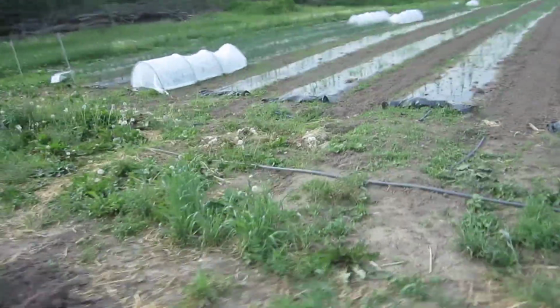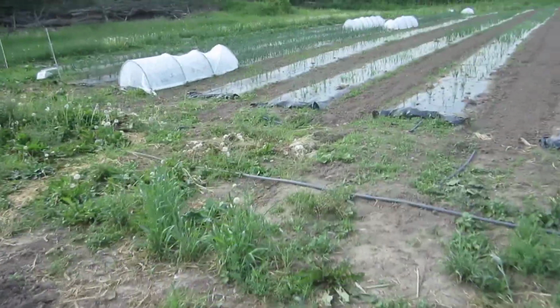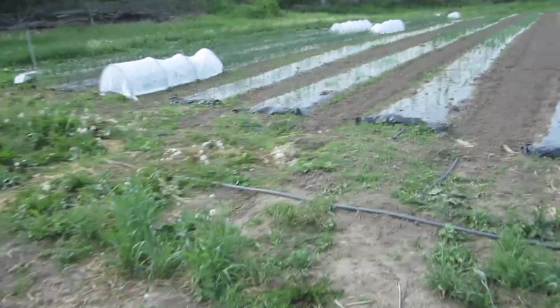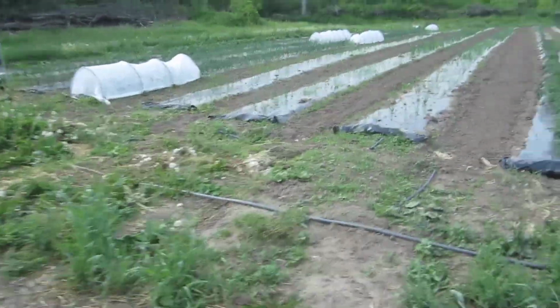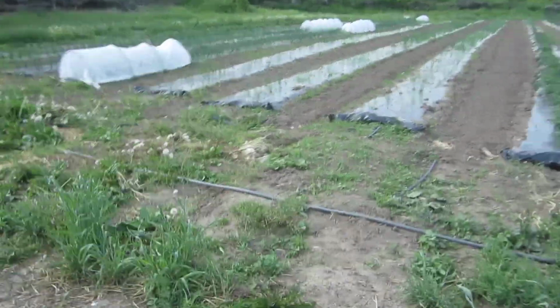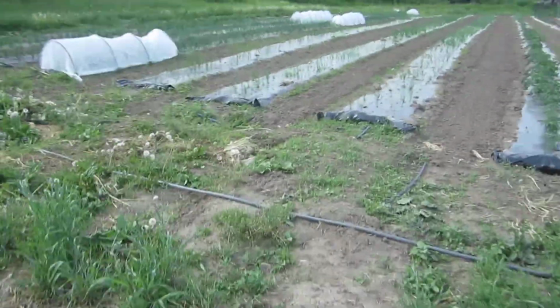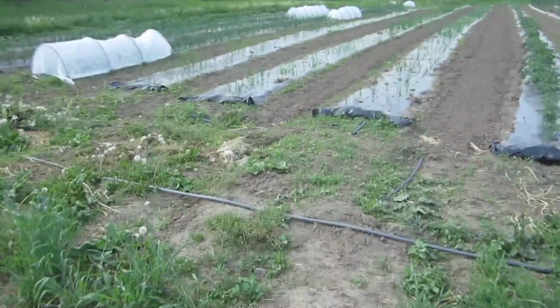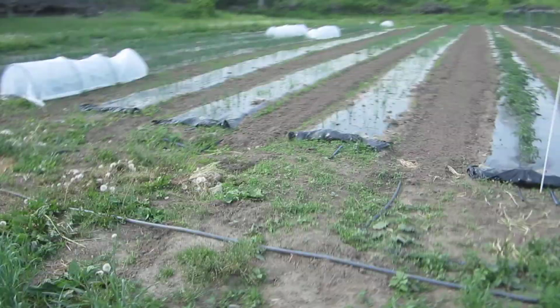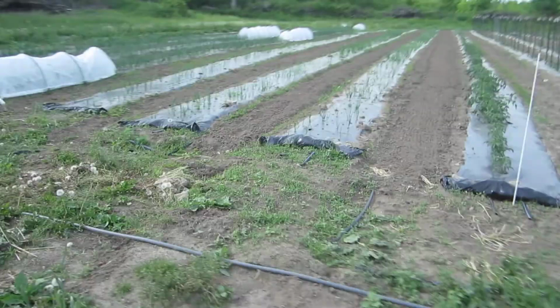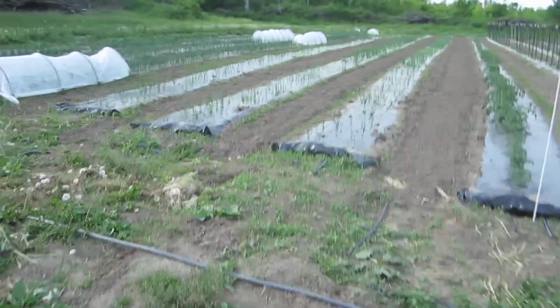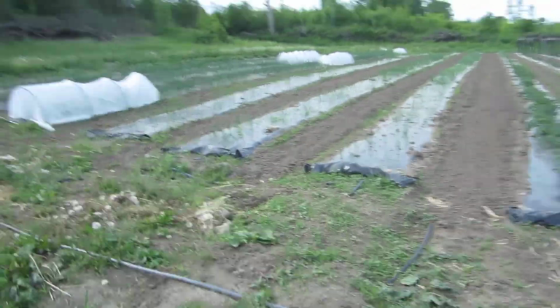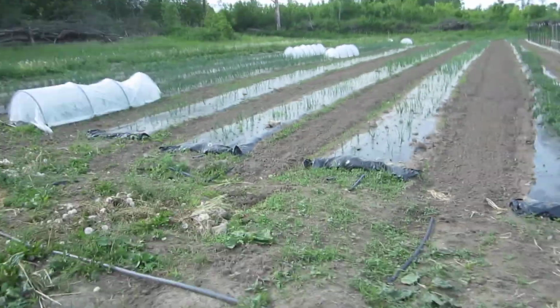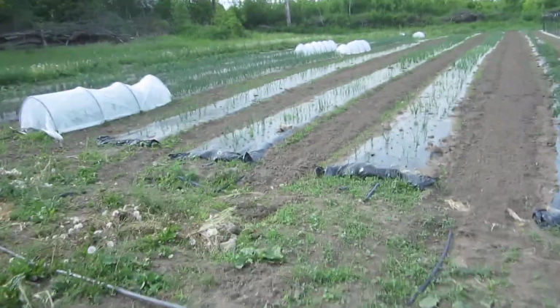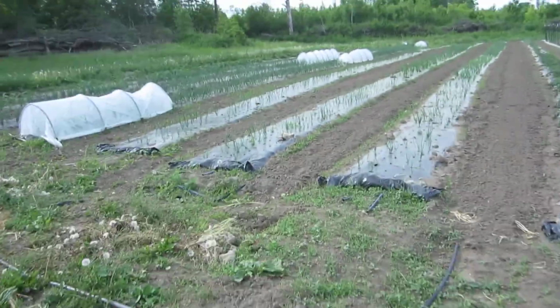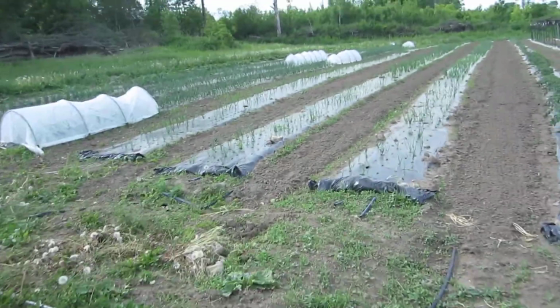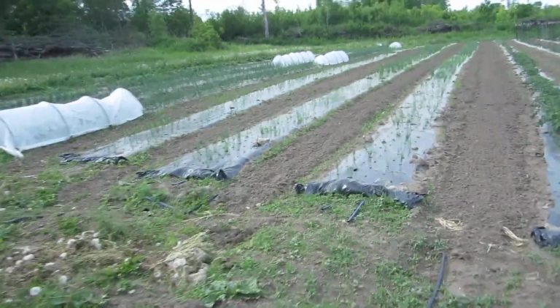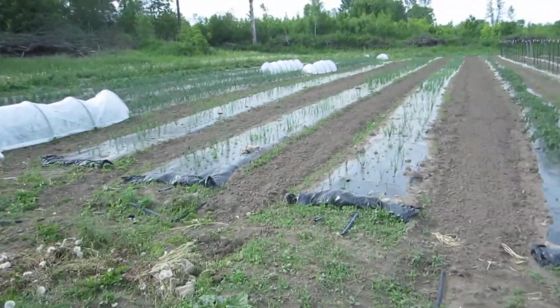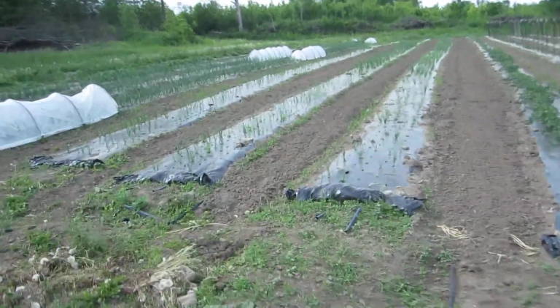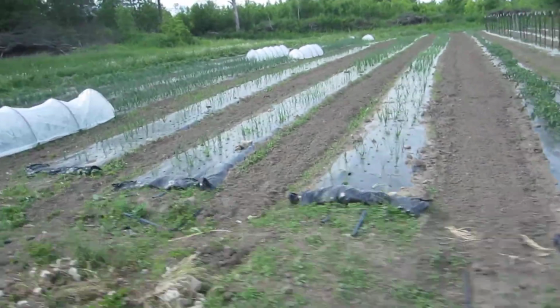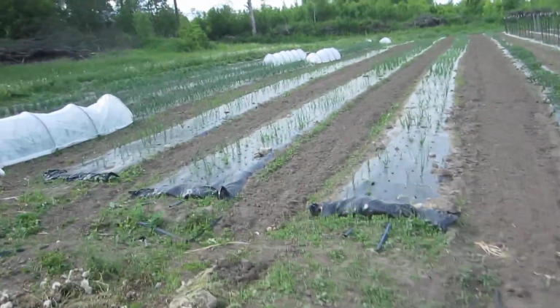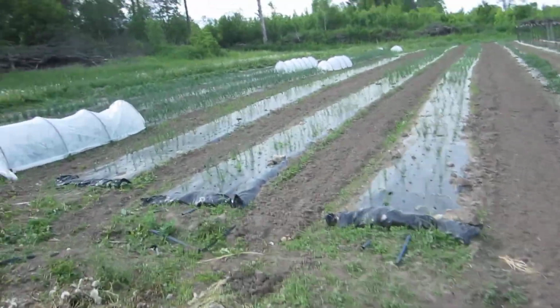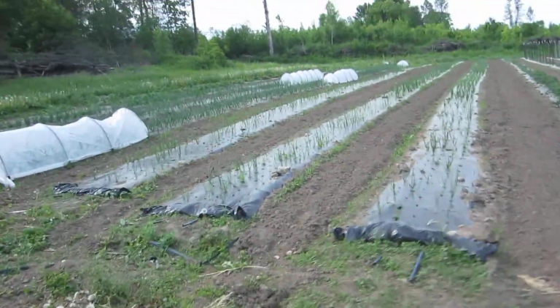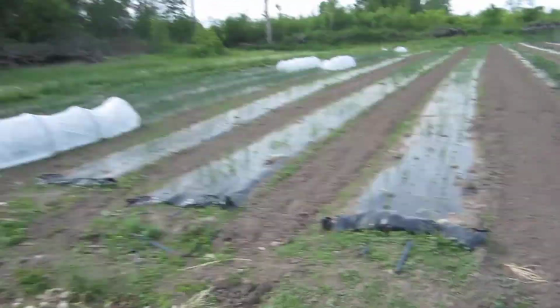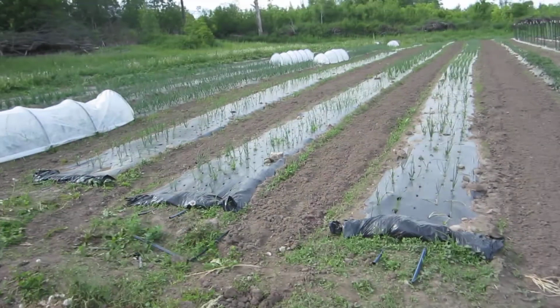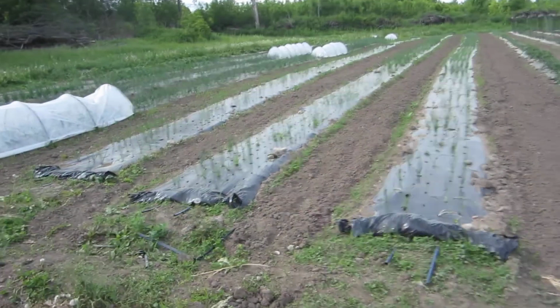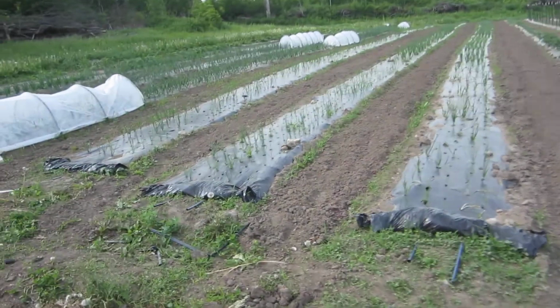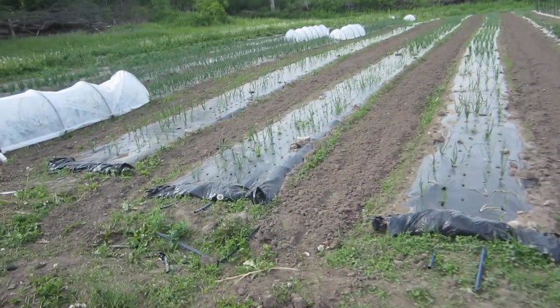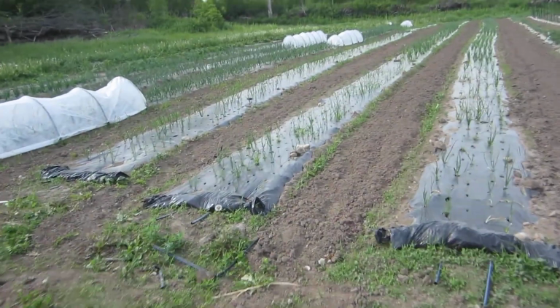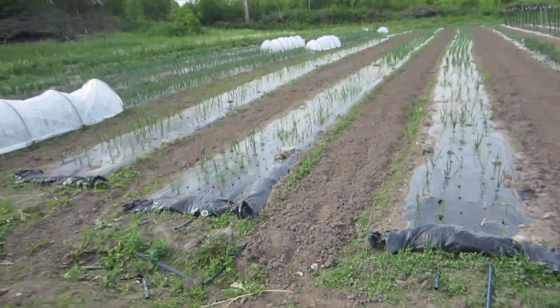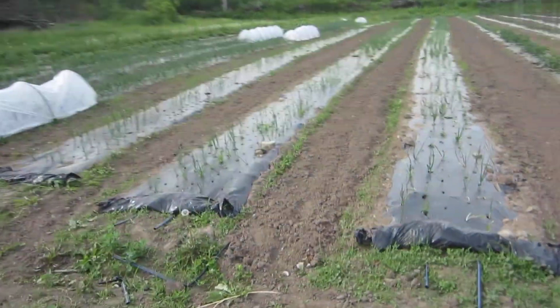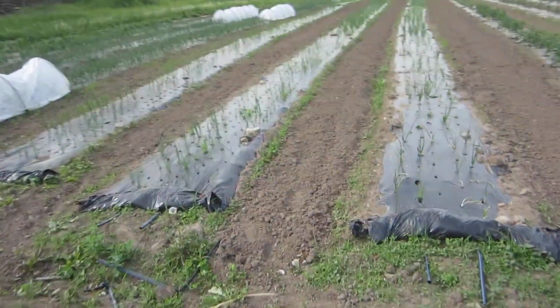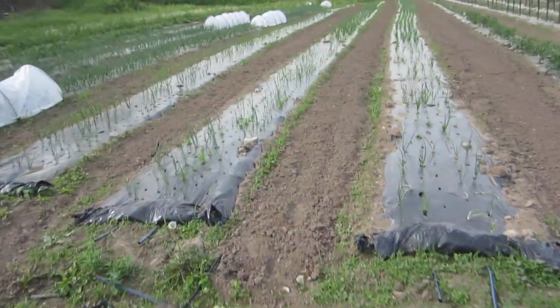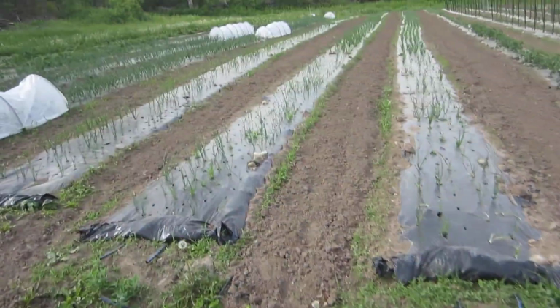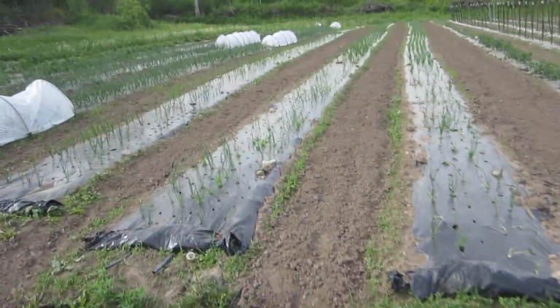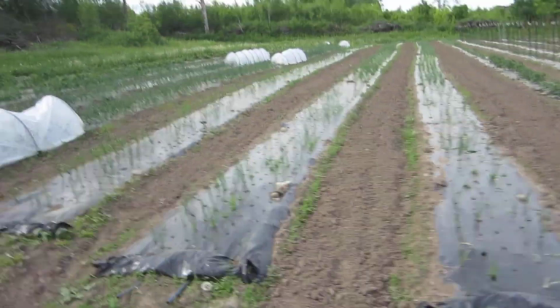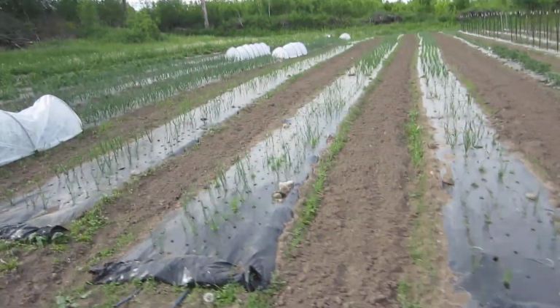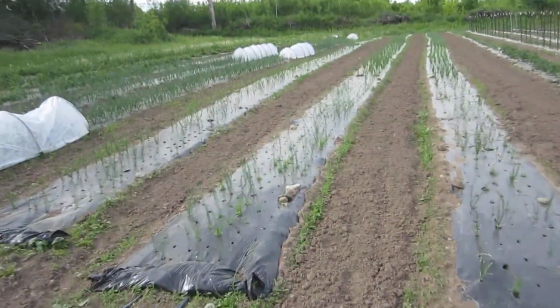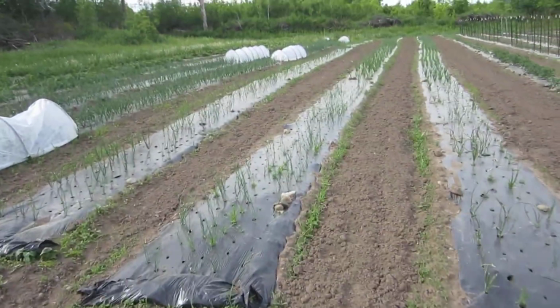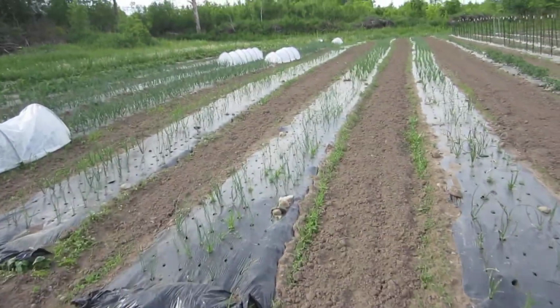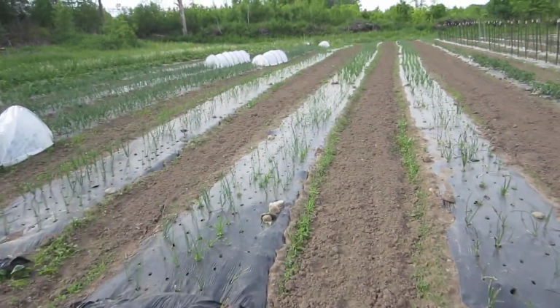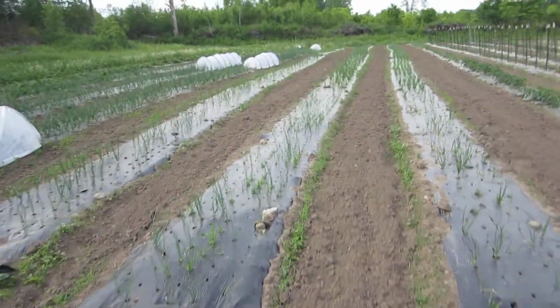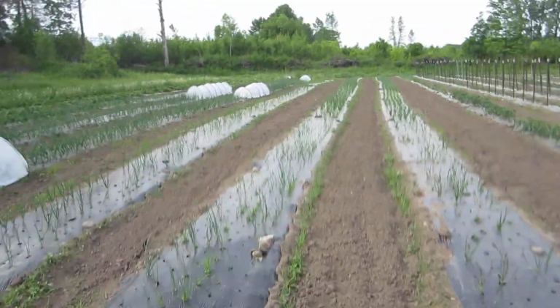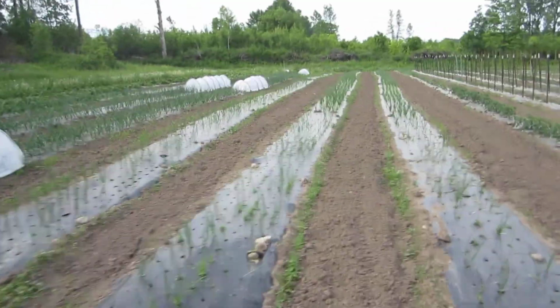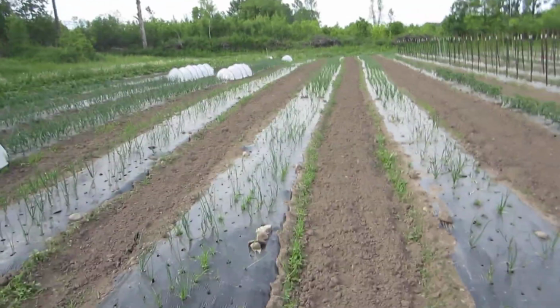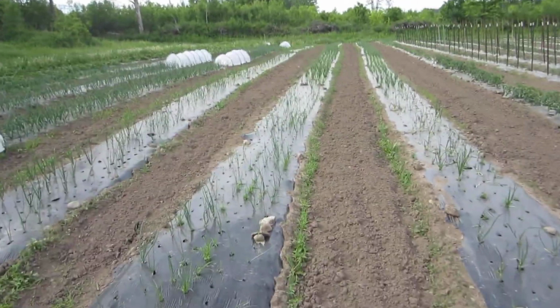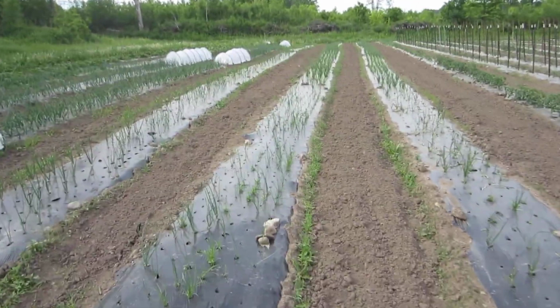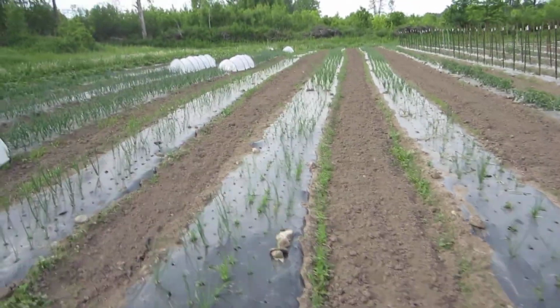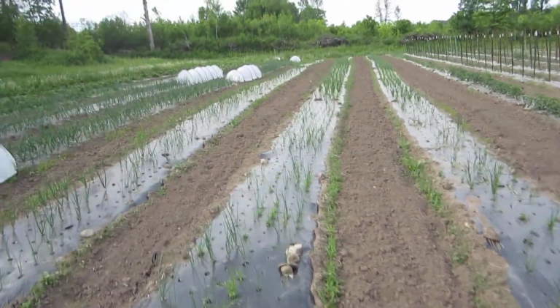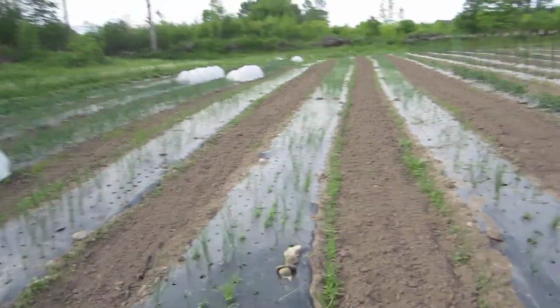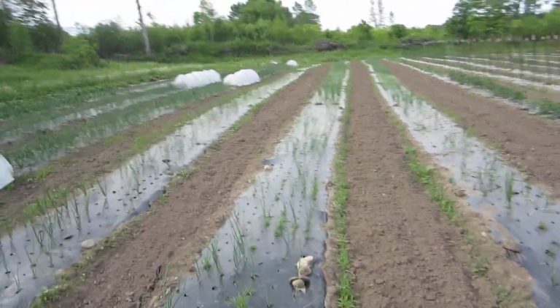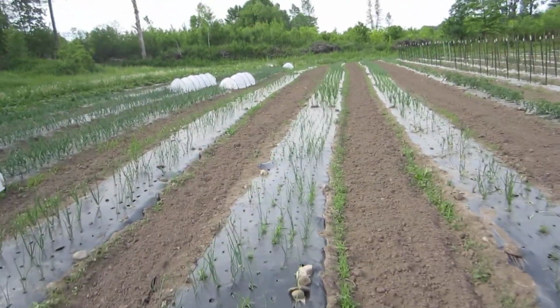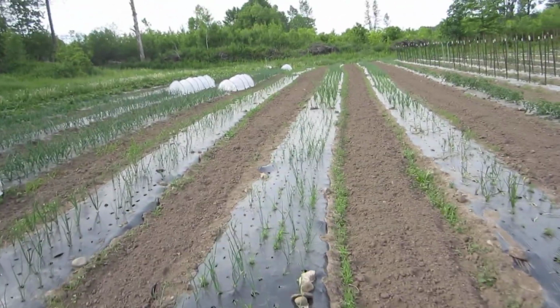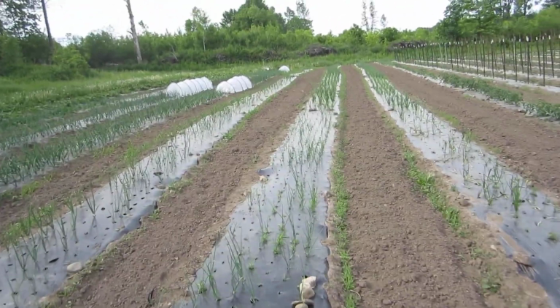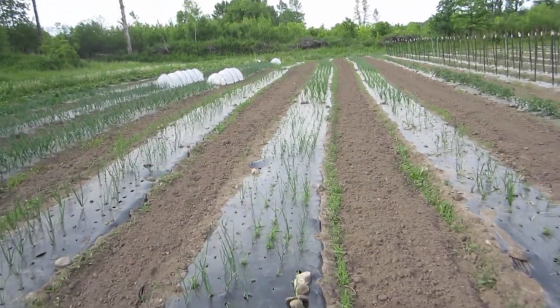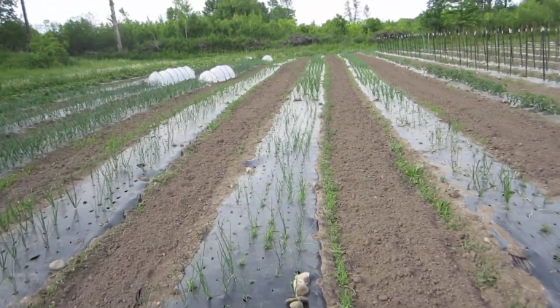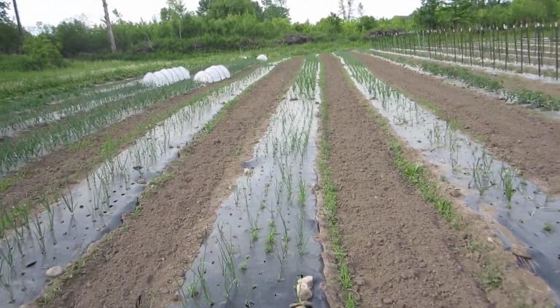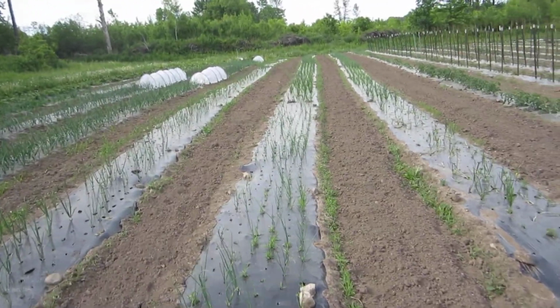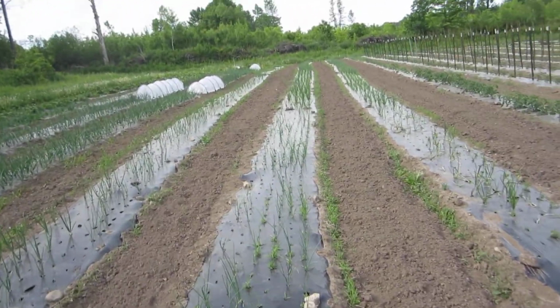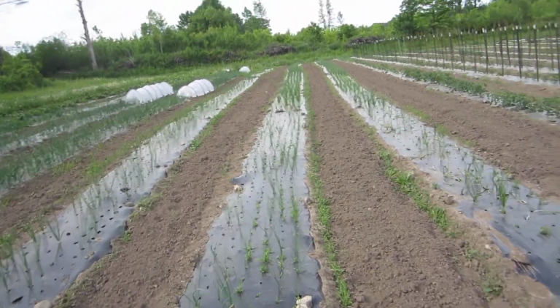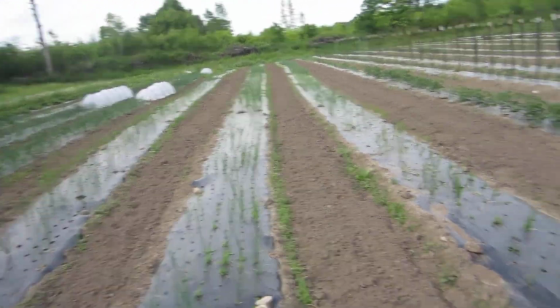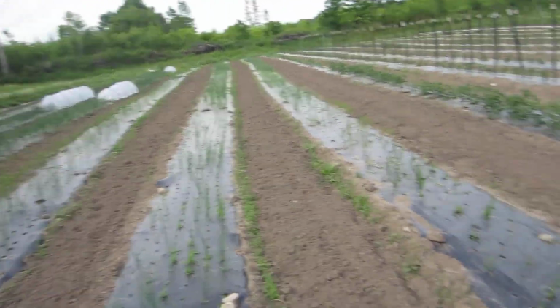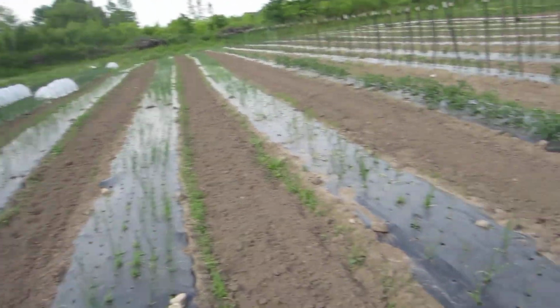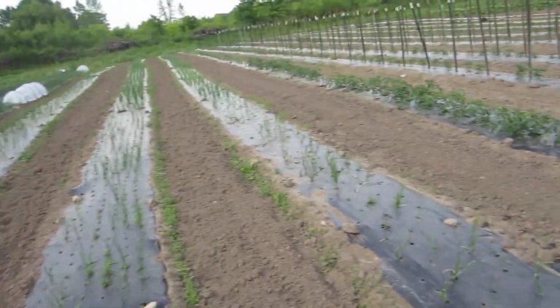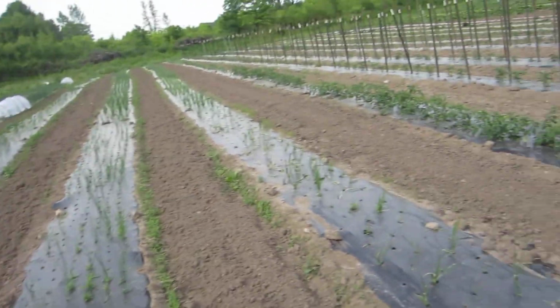Here are the onions, looking much better than they did last week.